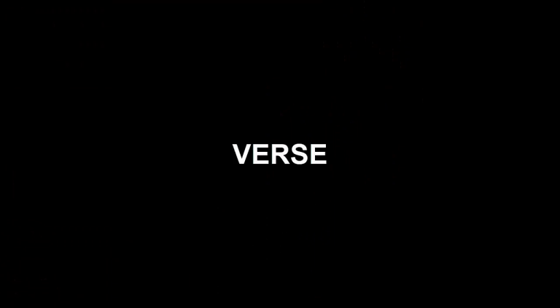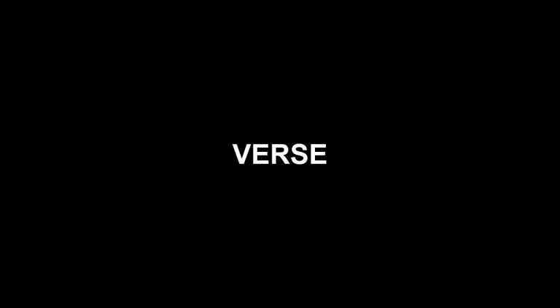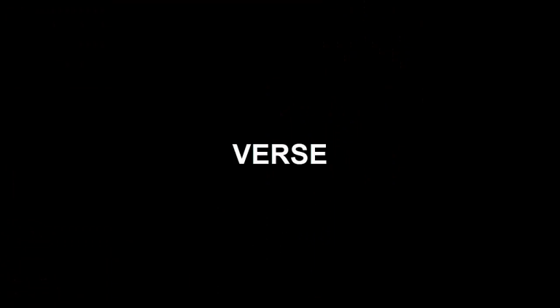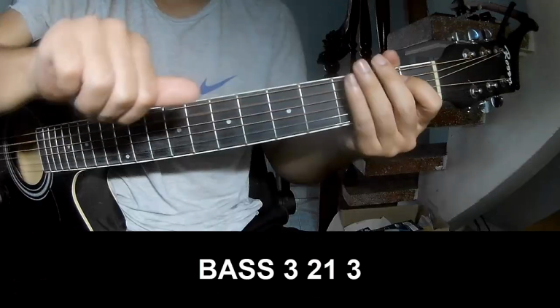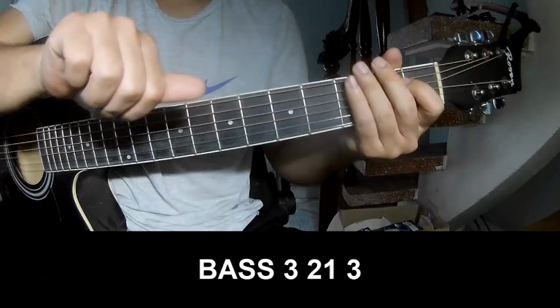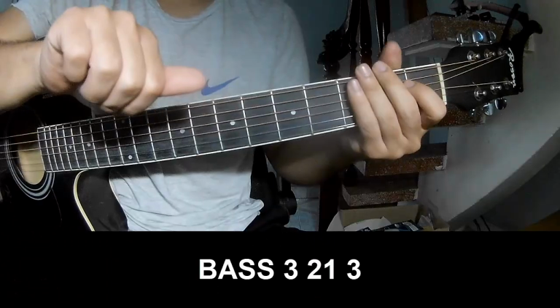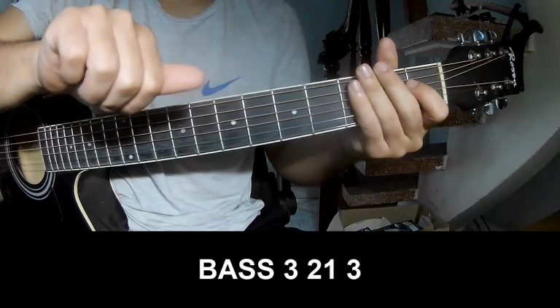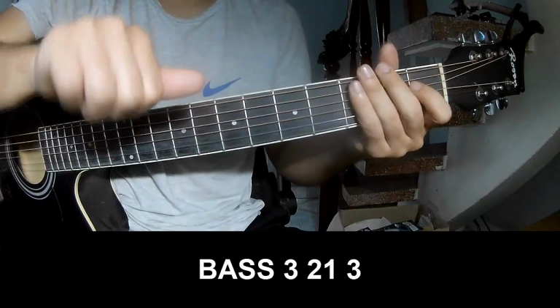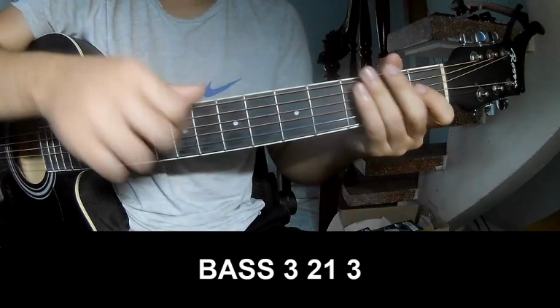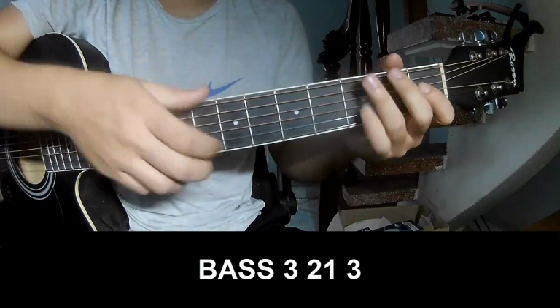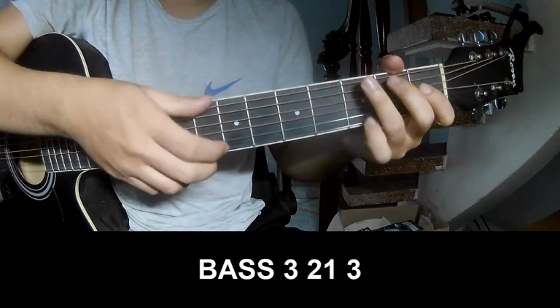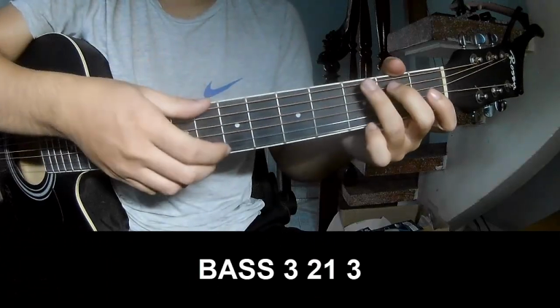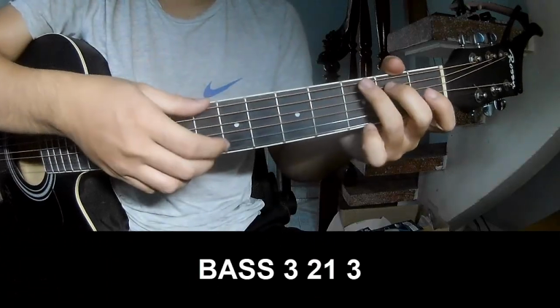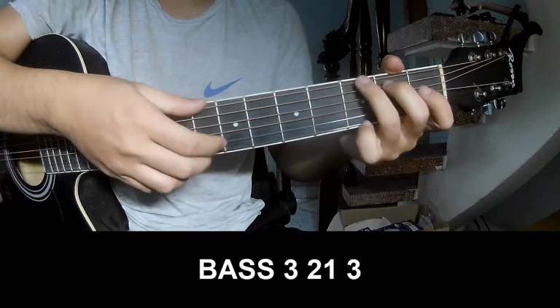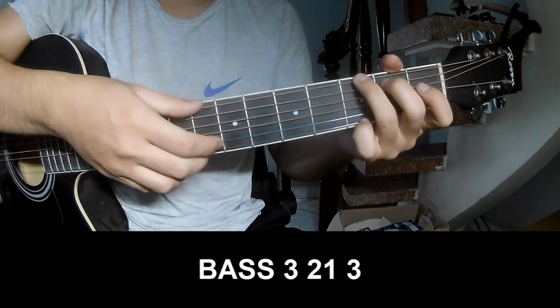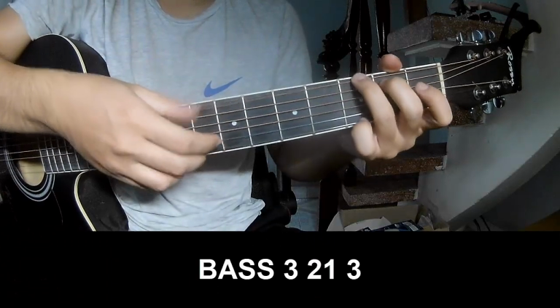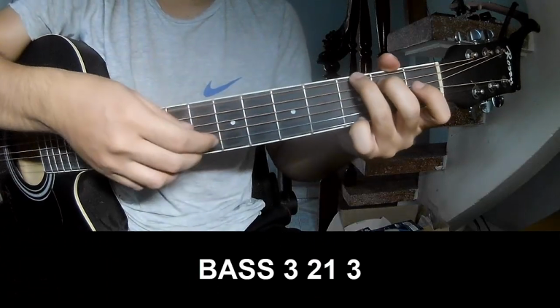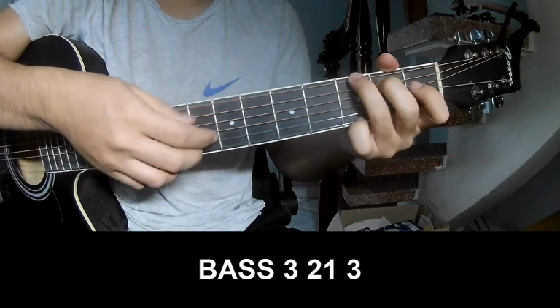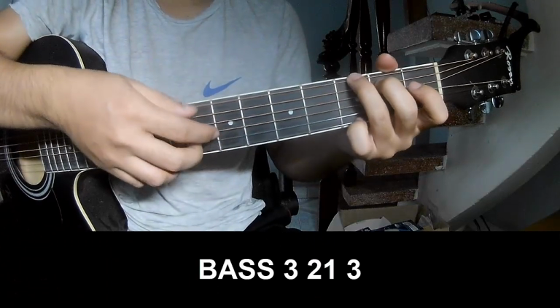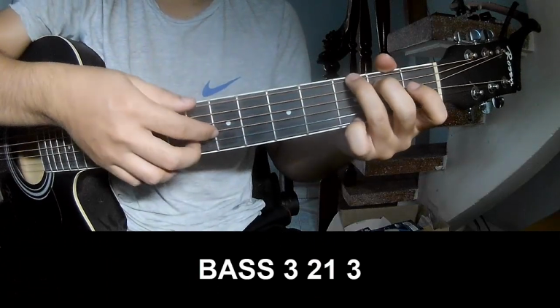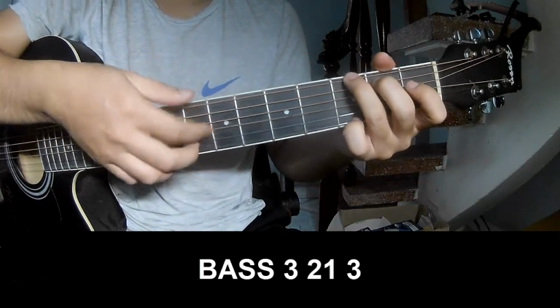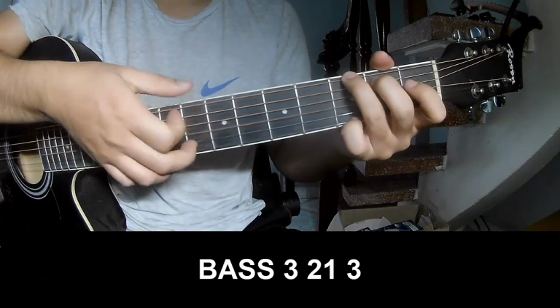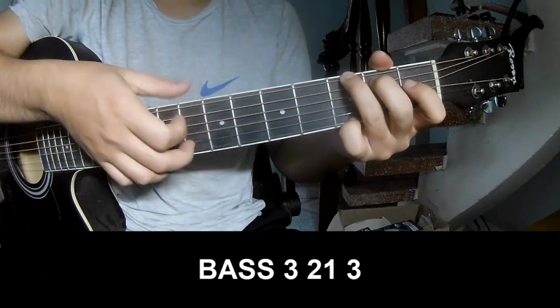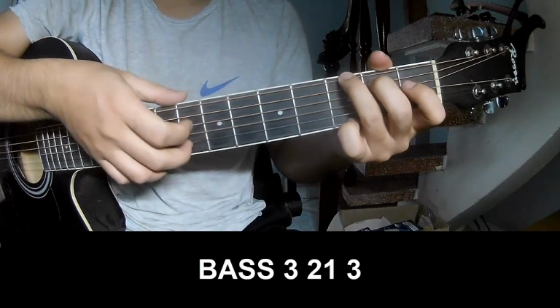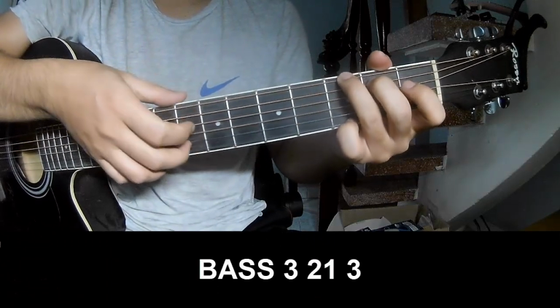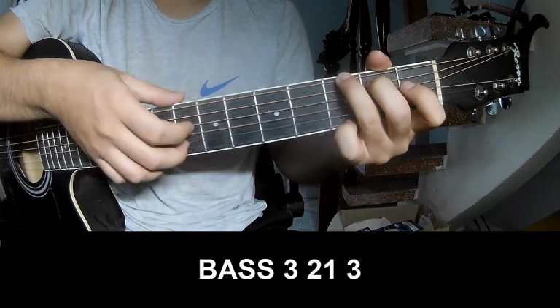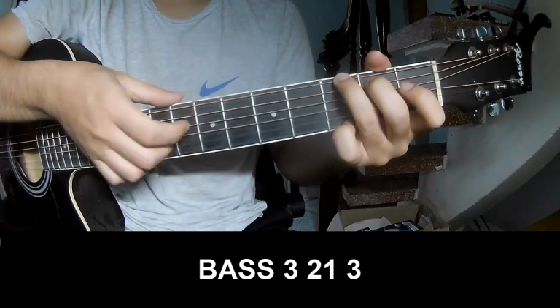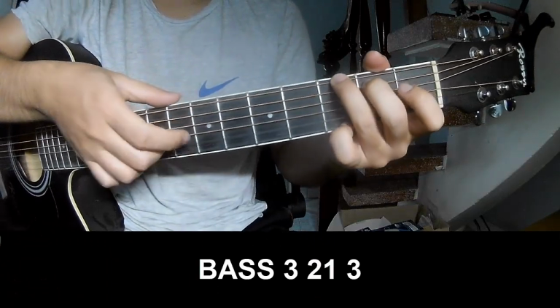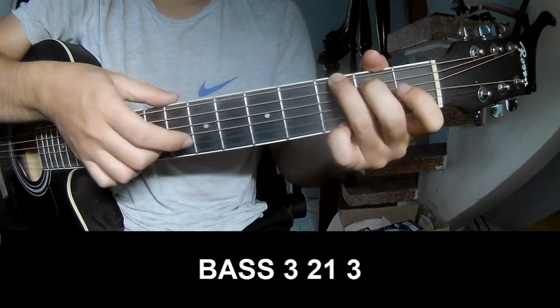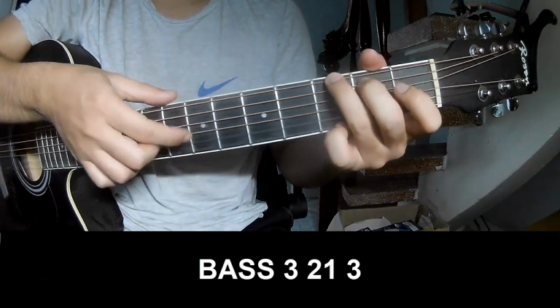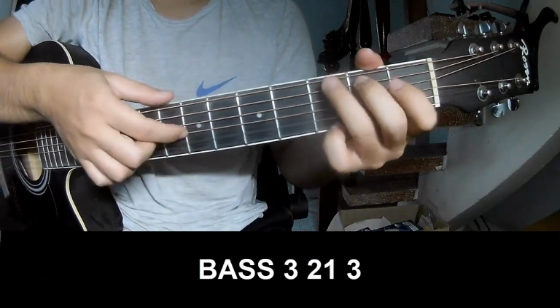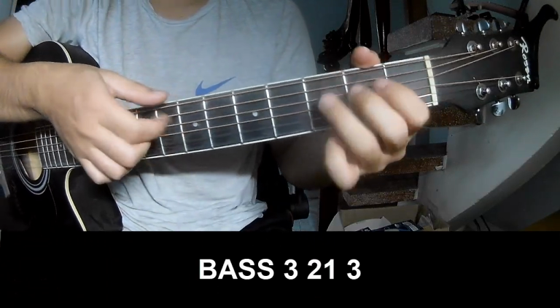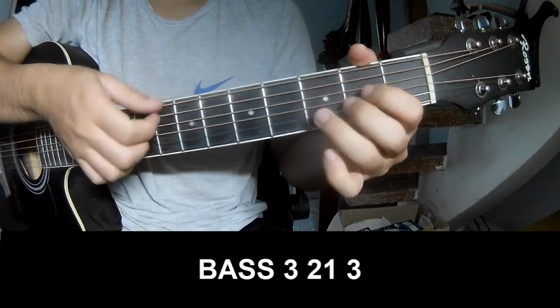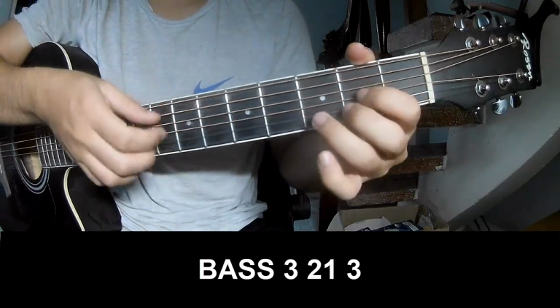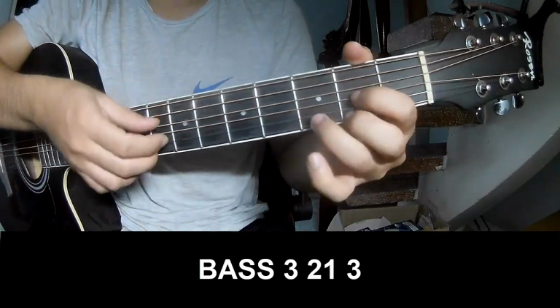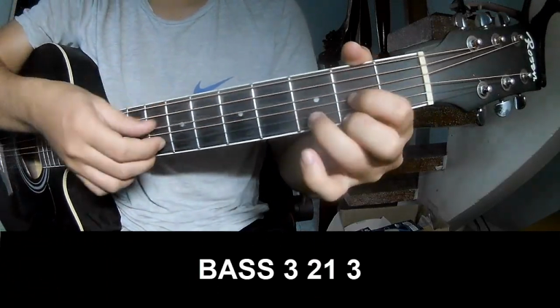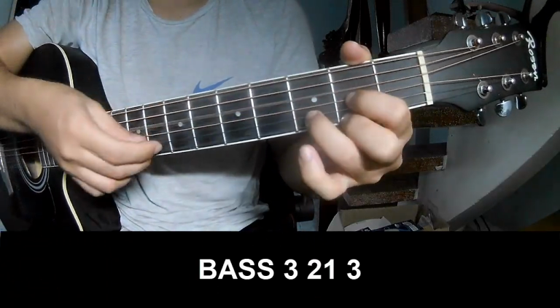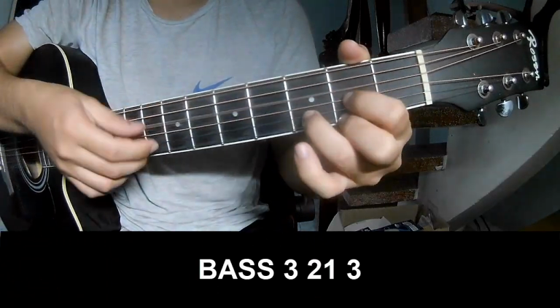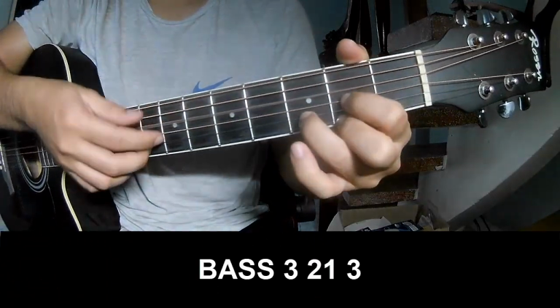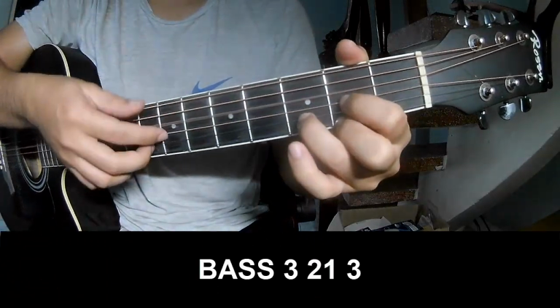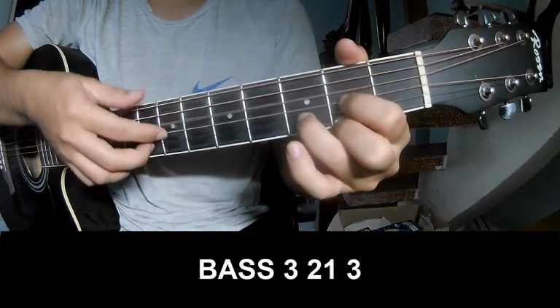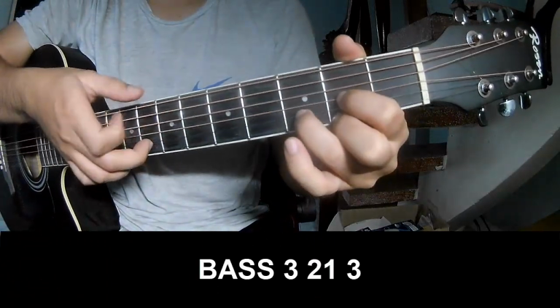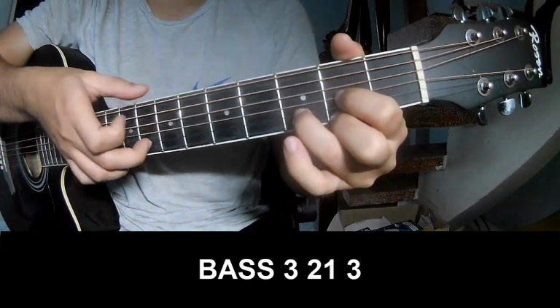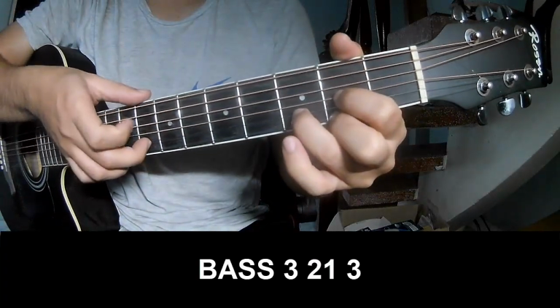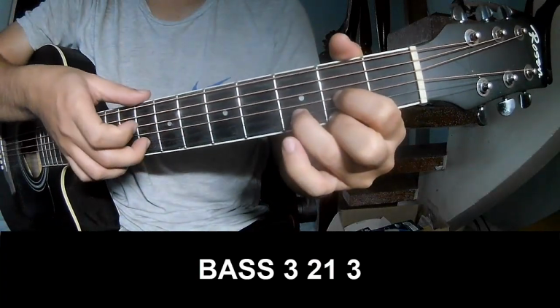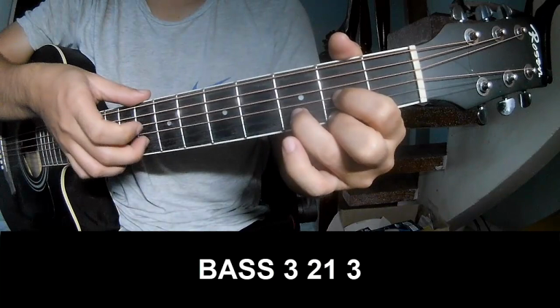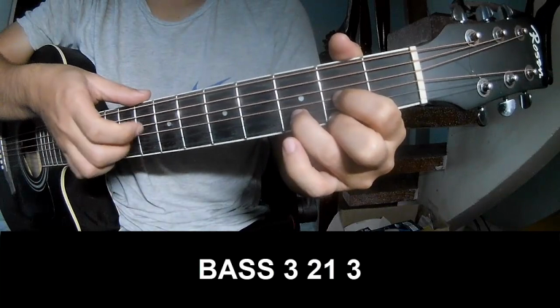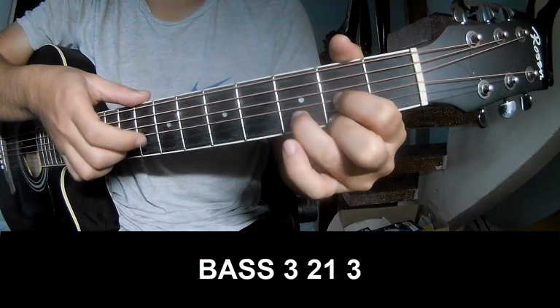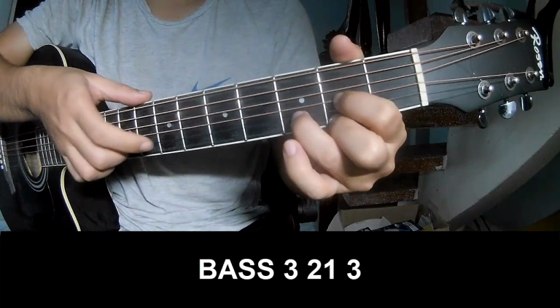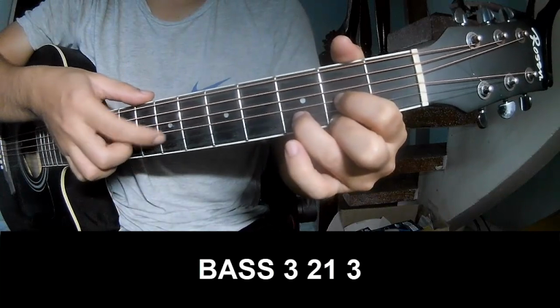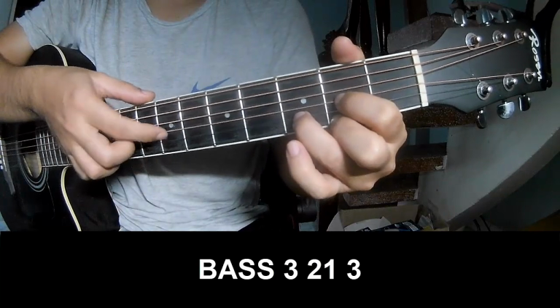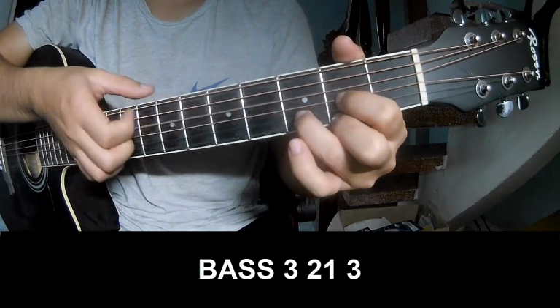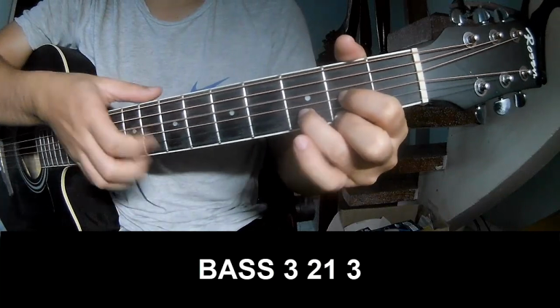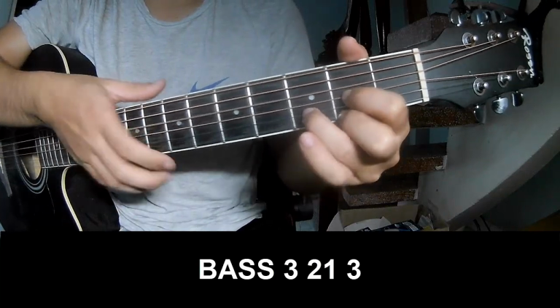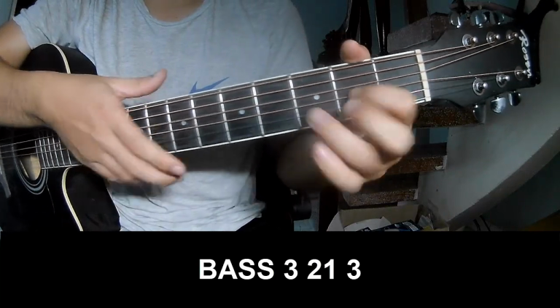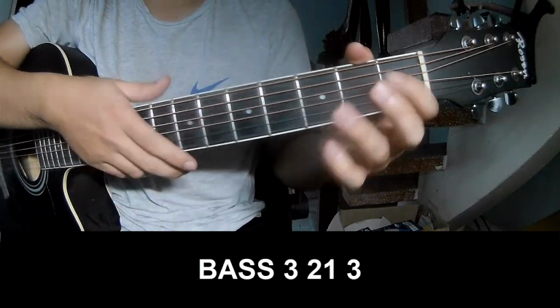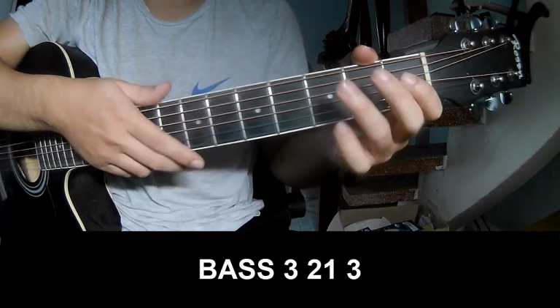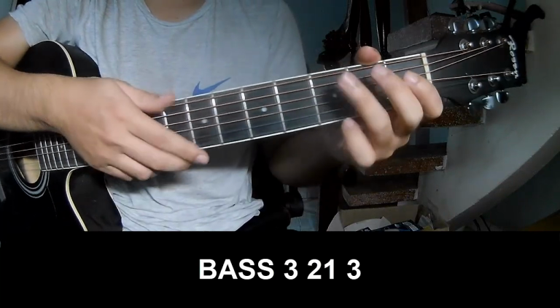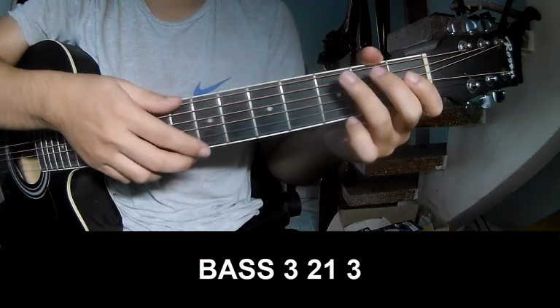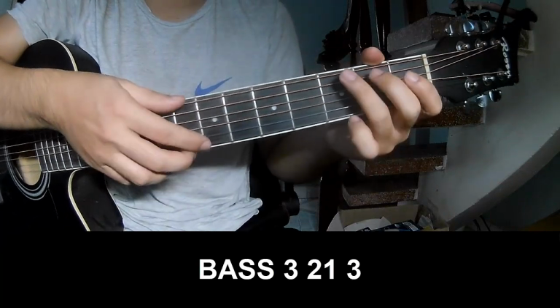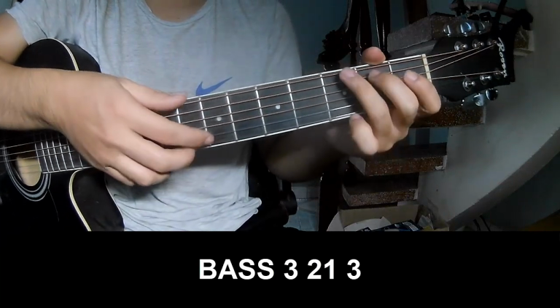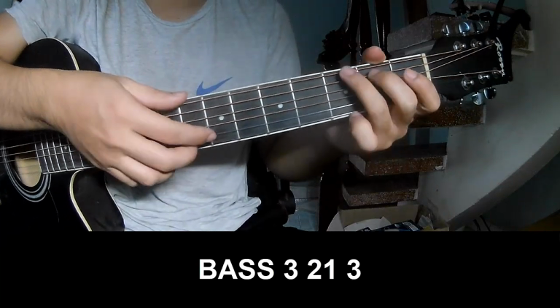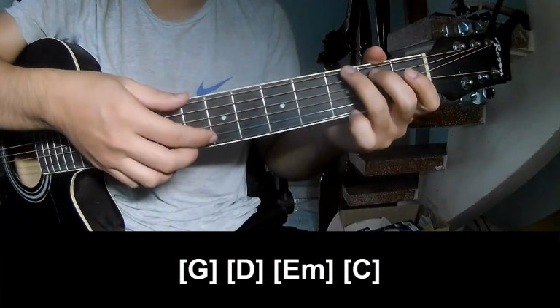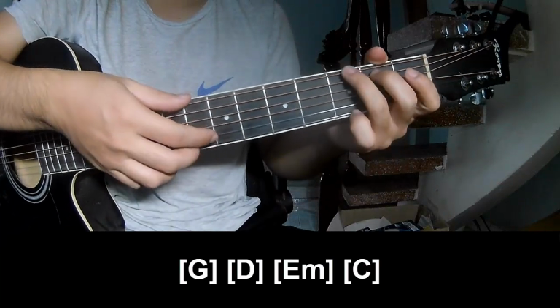The first to play: fret 3, 2, 1, 3, fret 3, 2, 1, 3. And to play long.